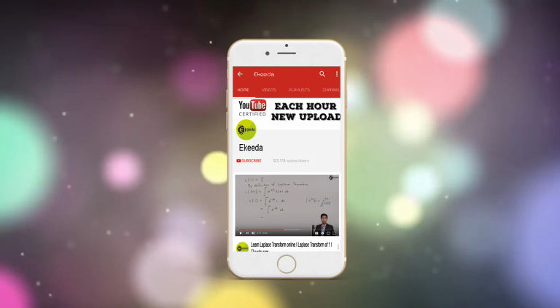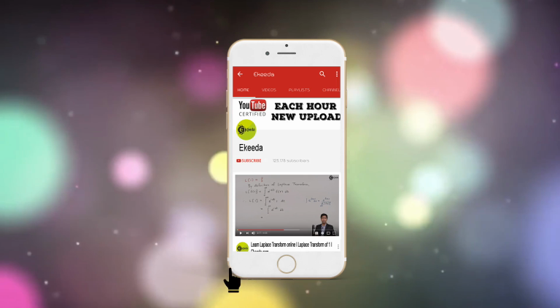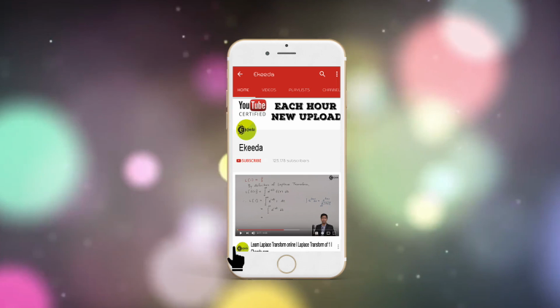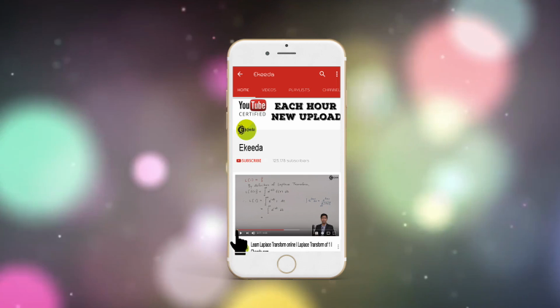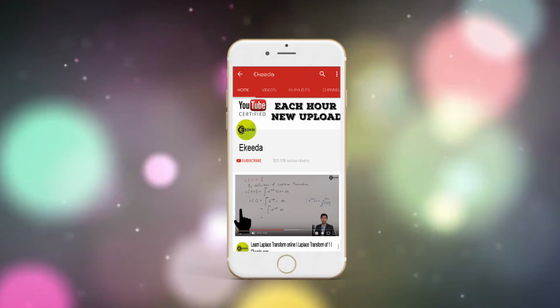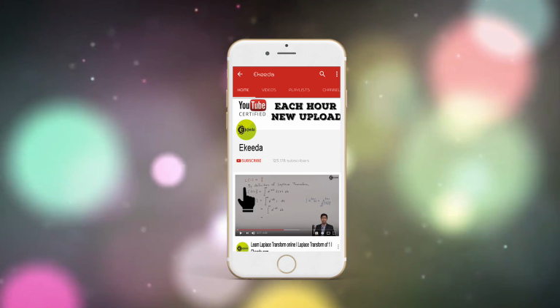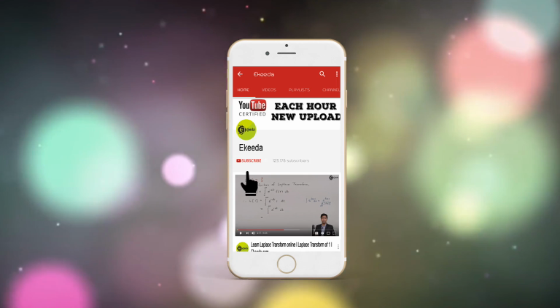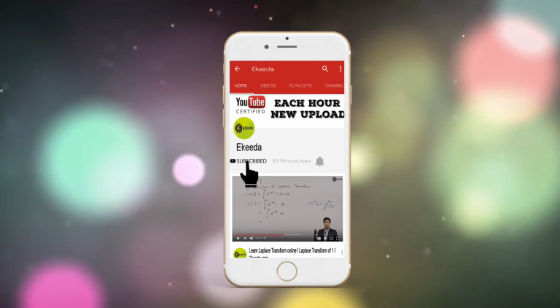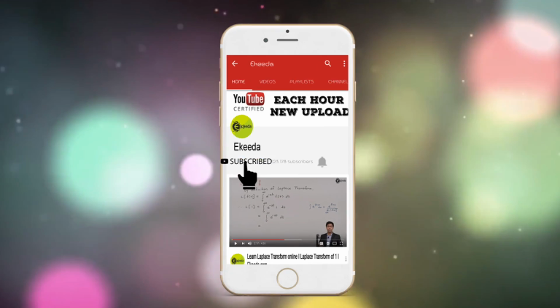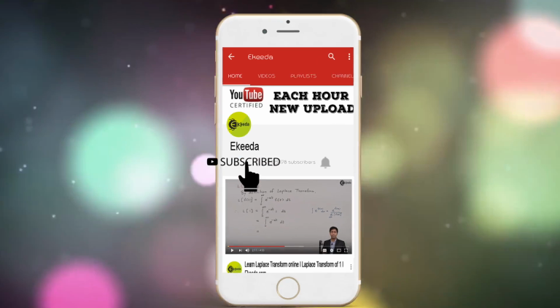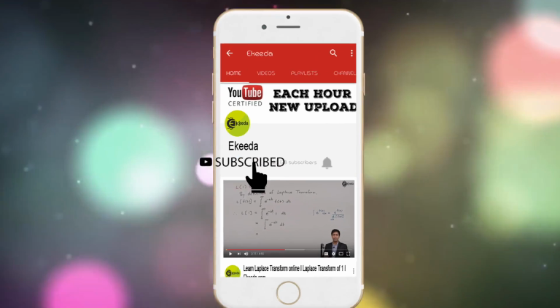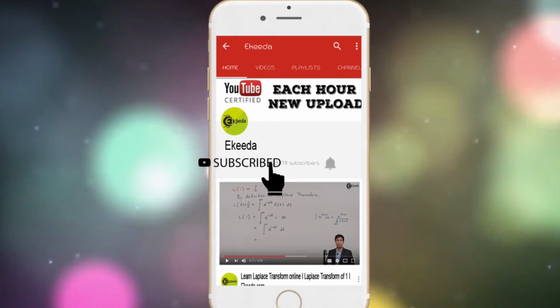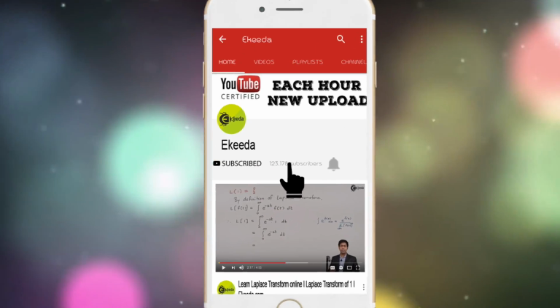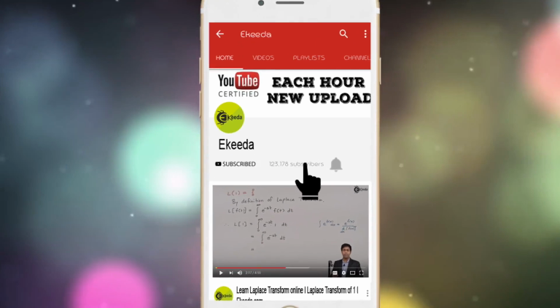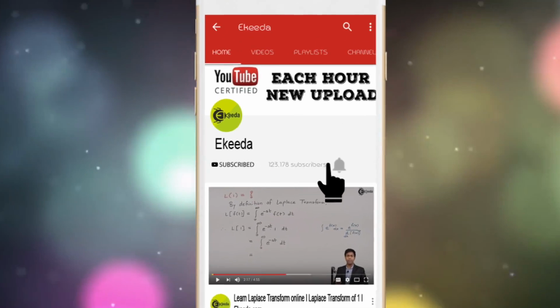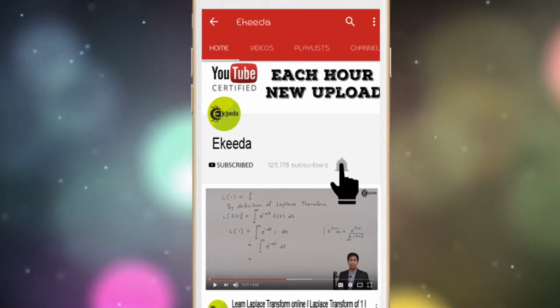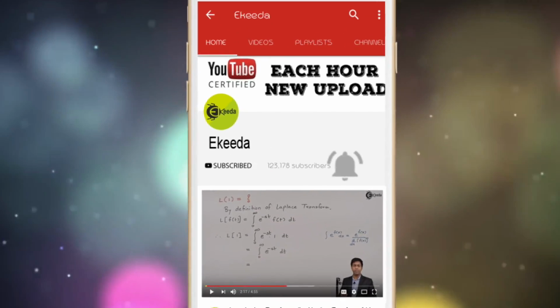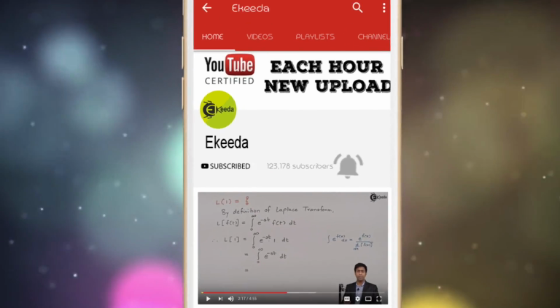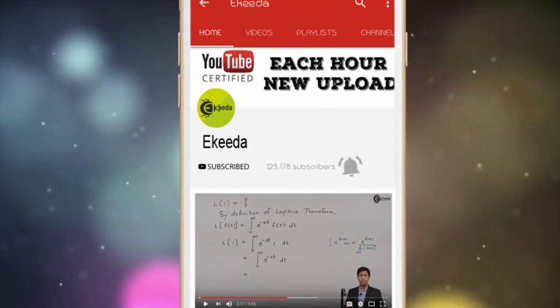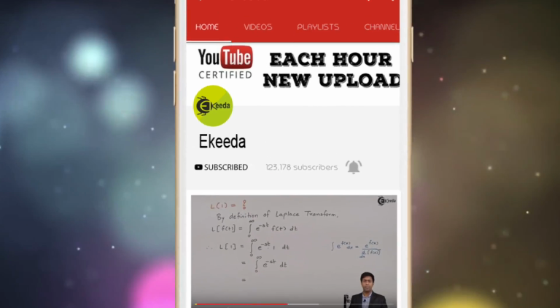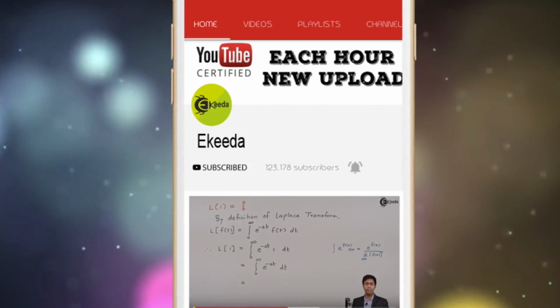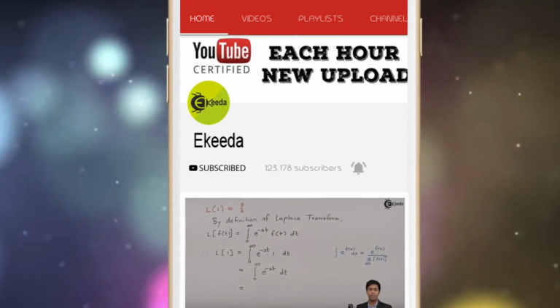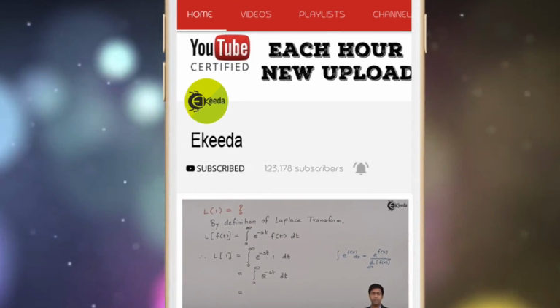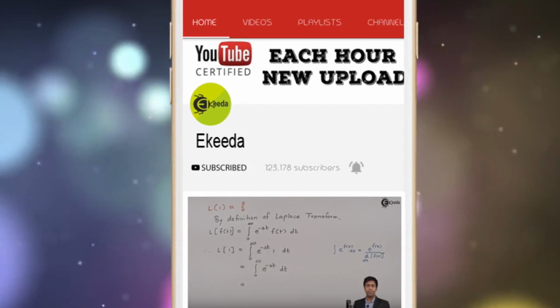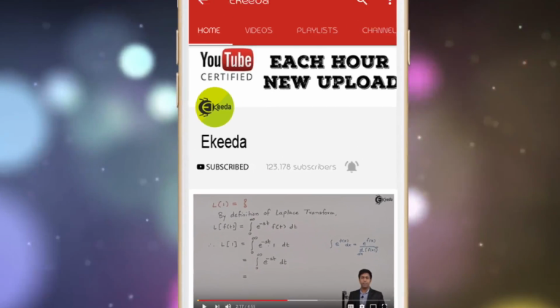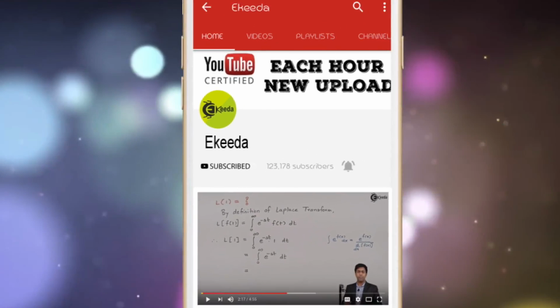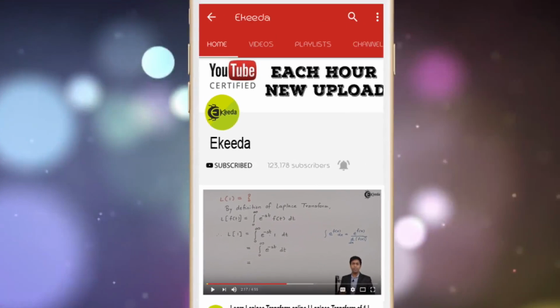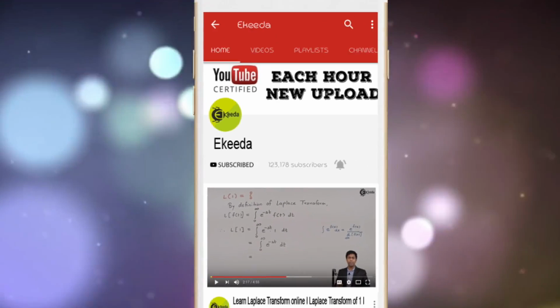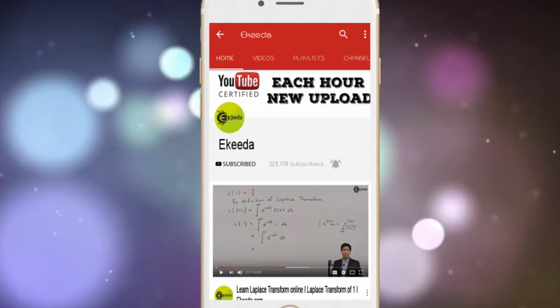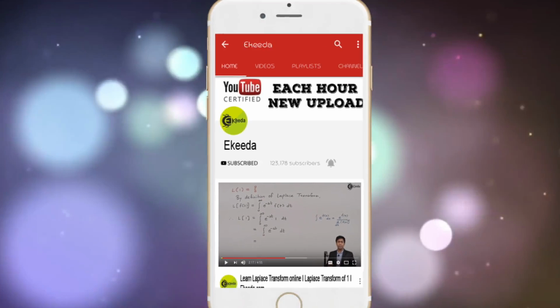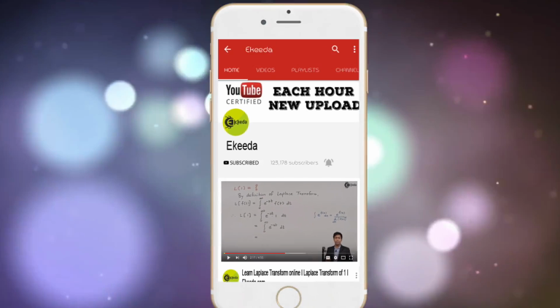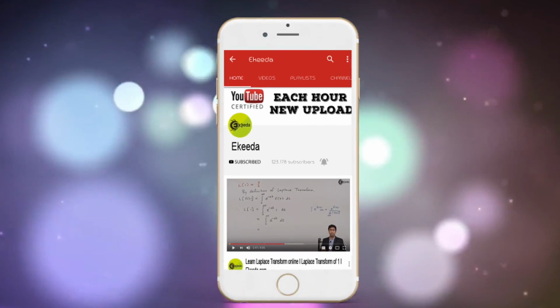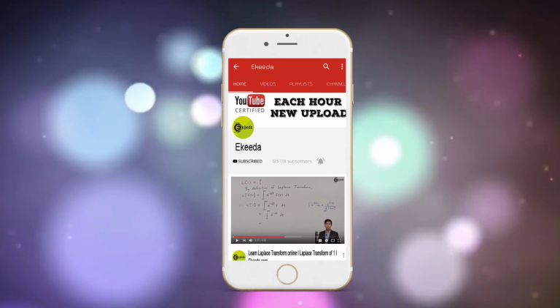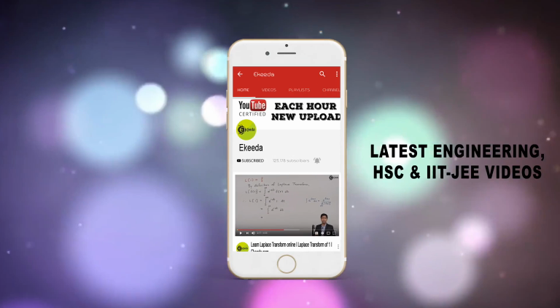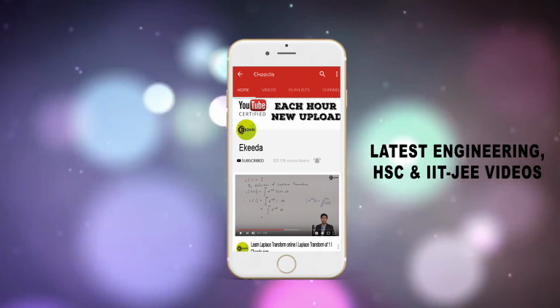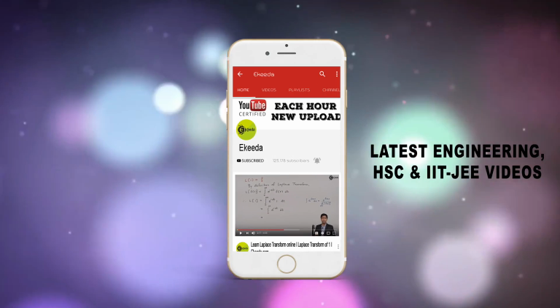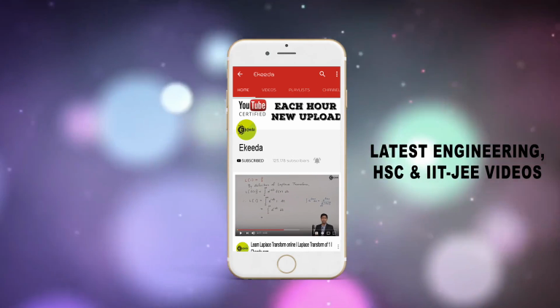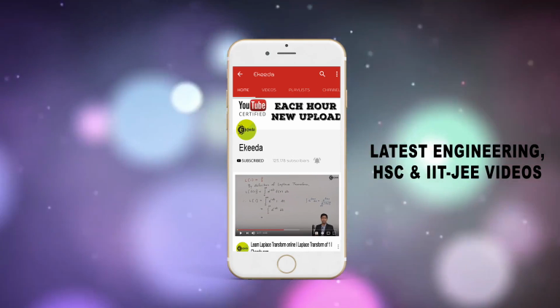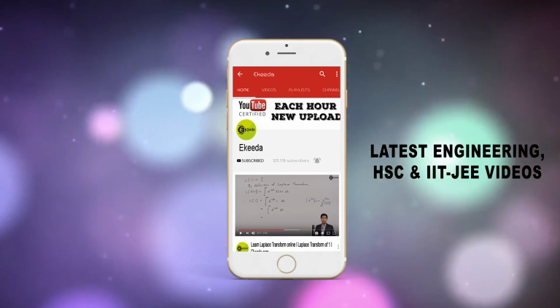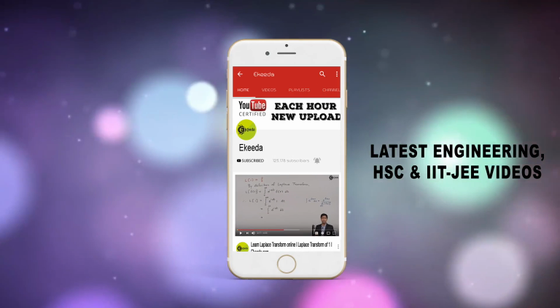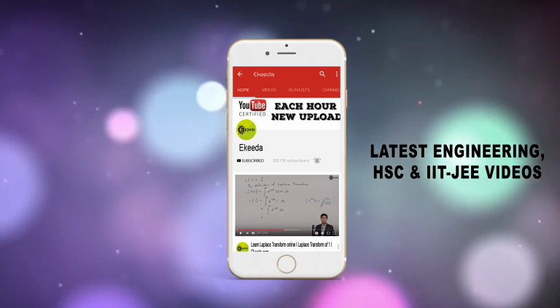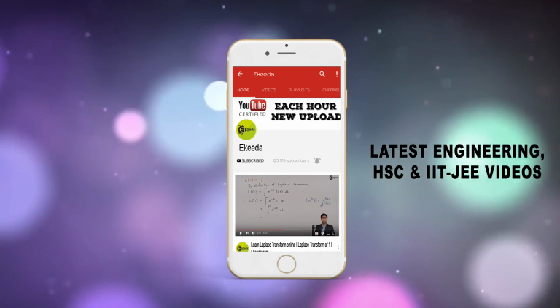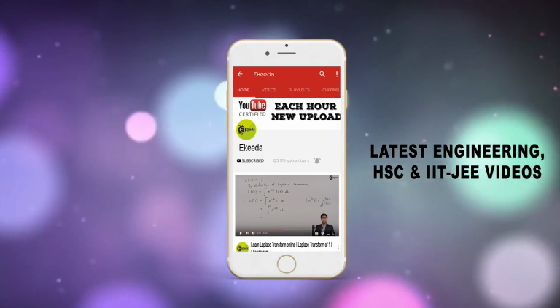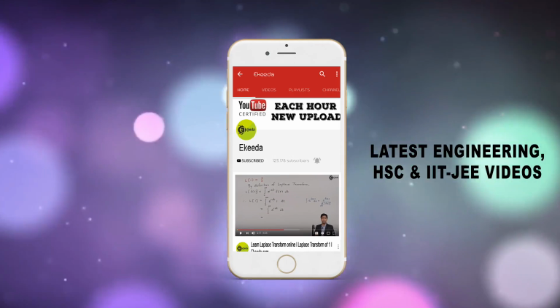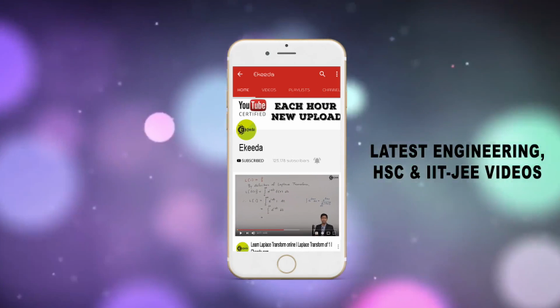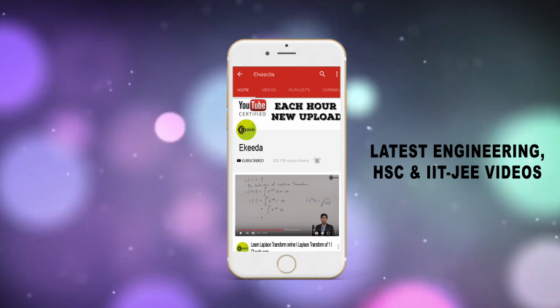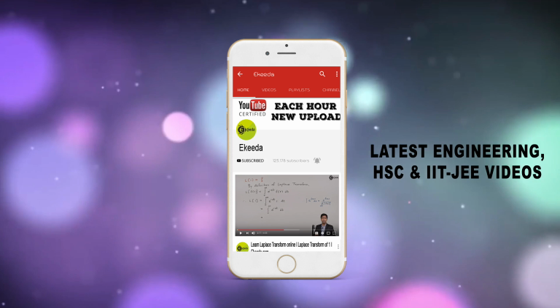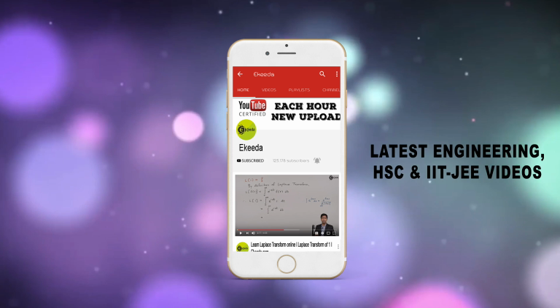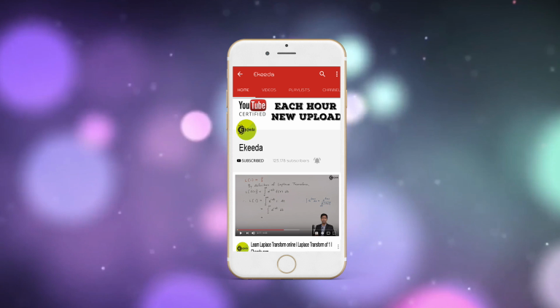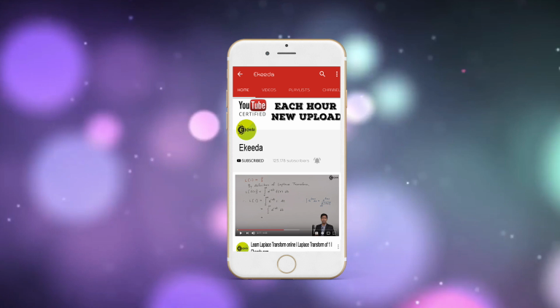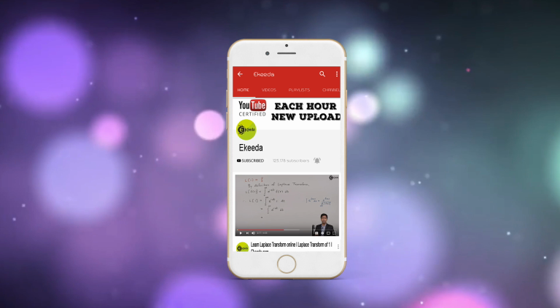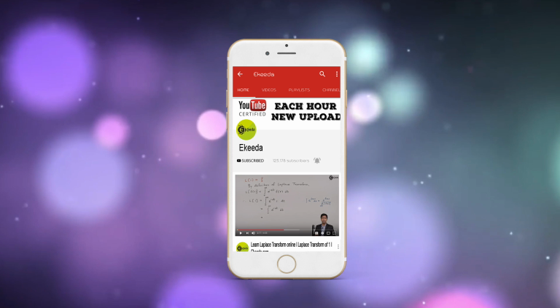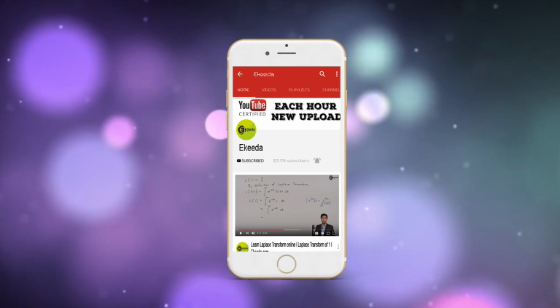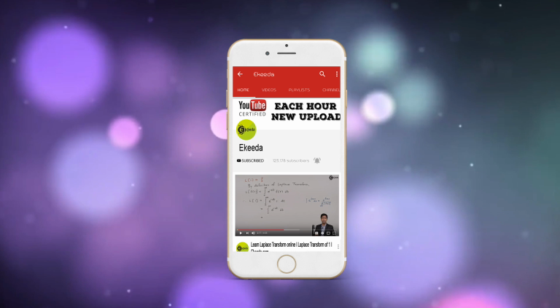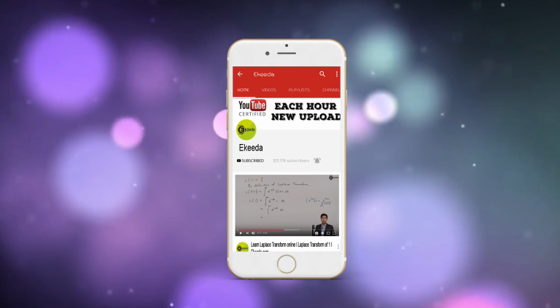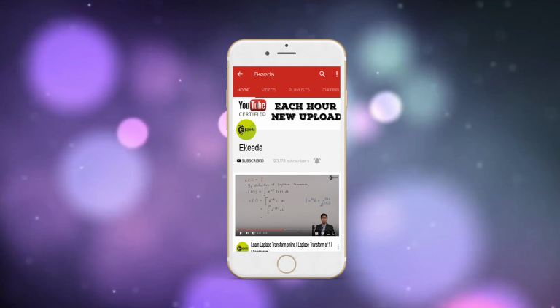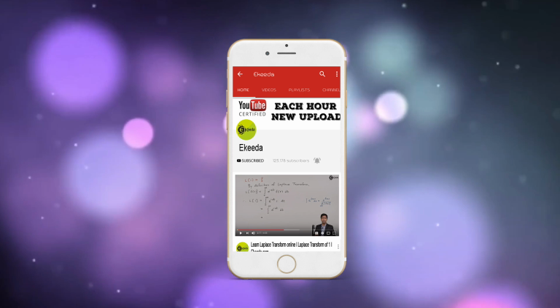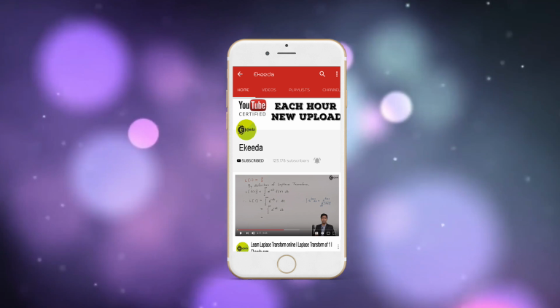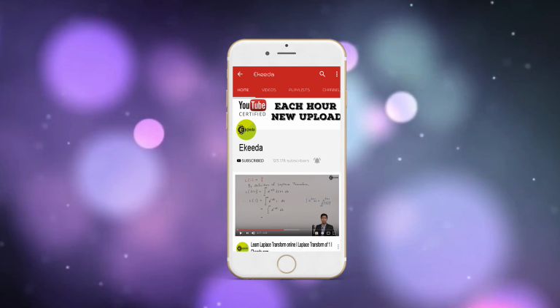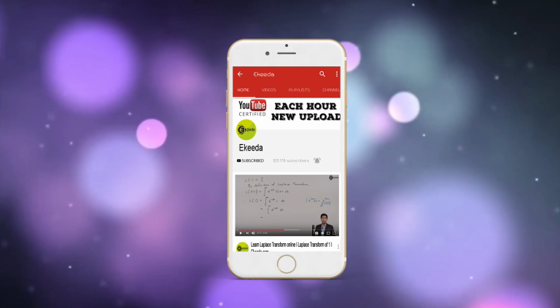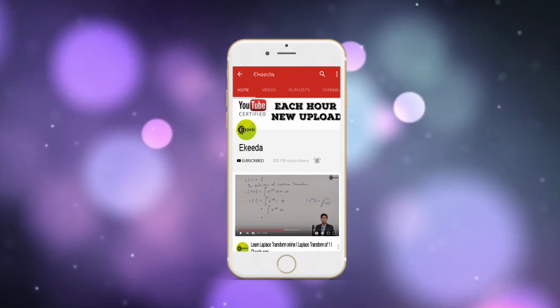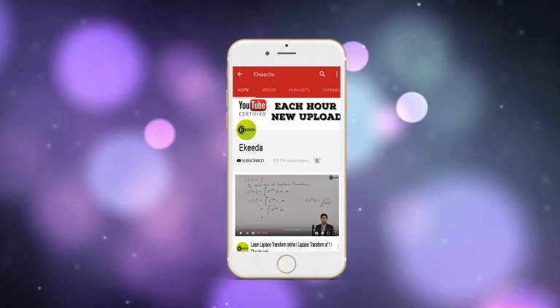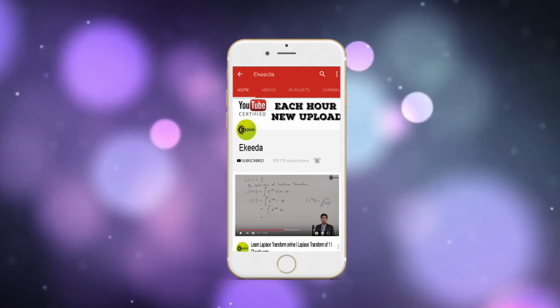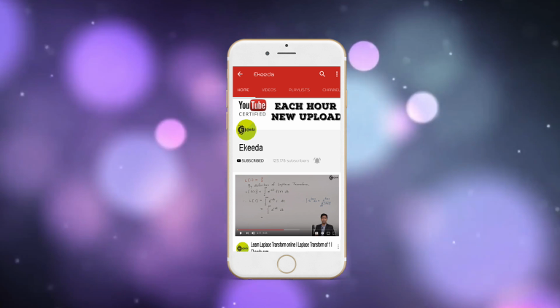Do subscribe to the Ikeda channel and press the bell icon to get updates about the latest engineering, HSE, and IIT JEE Main and Advanced videos.